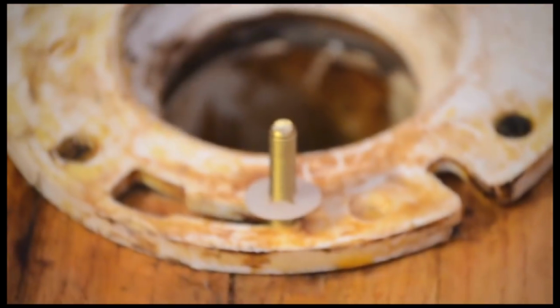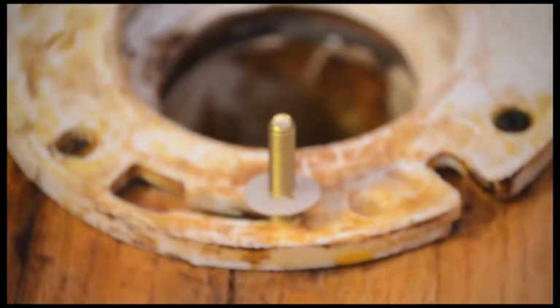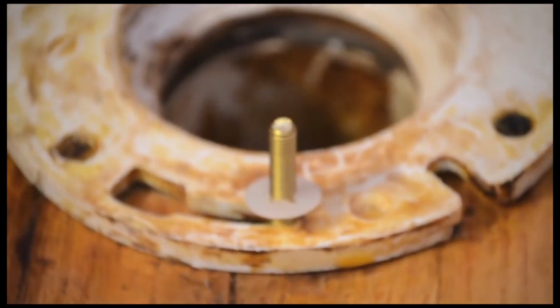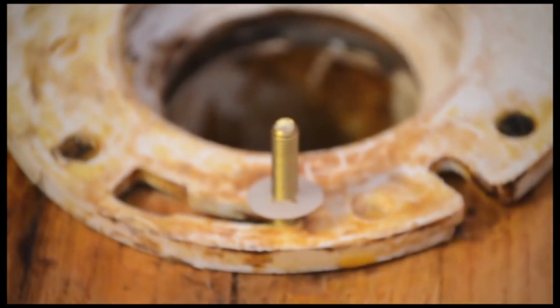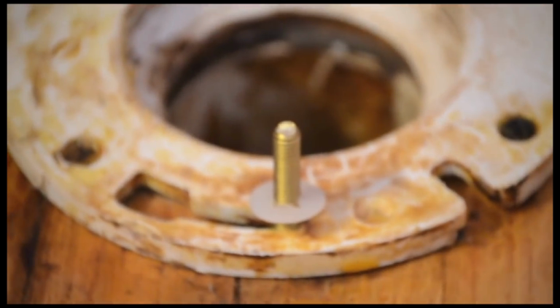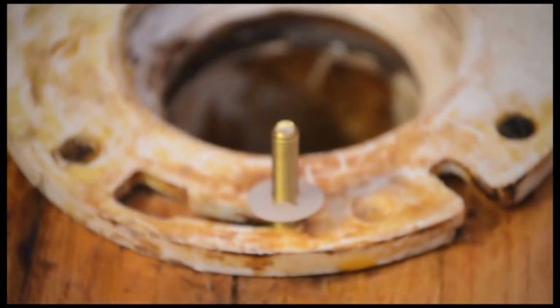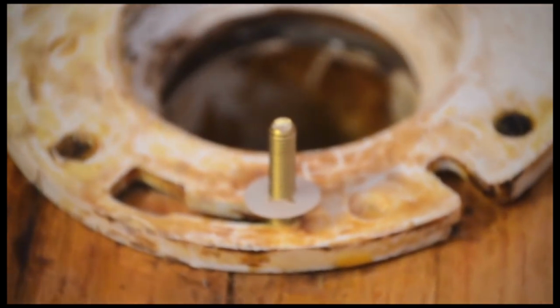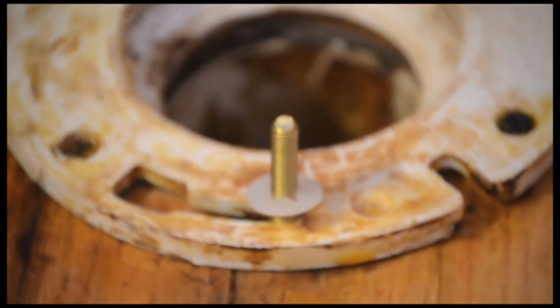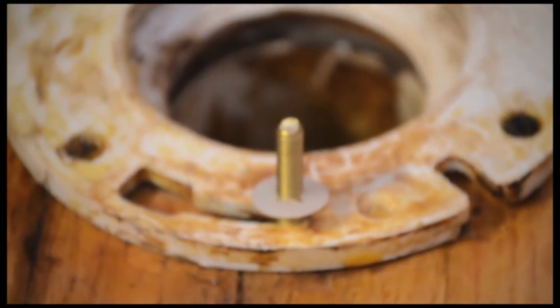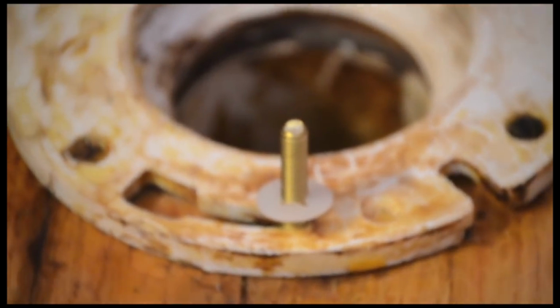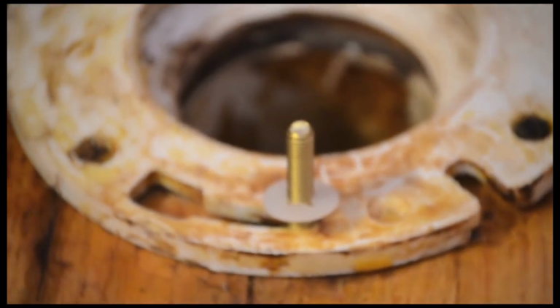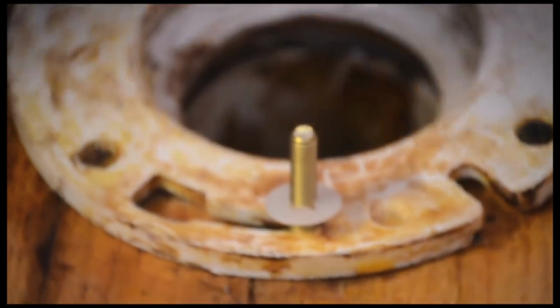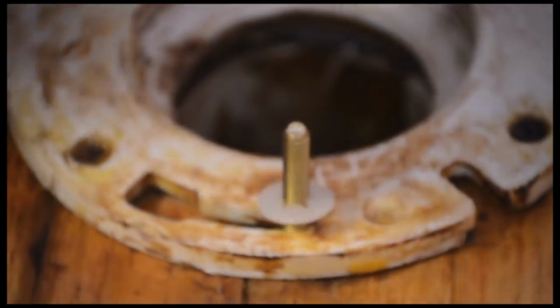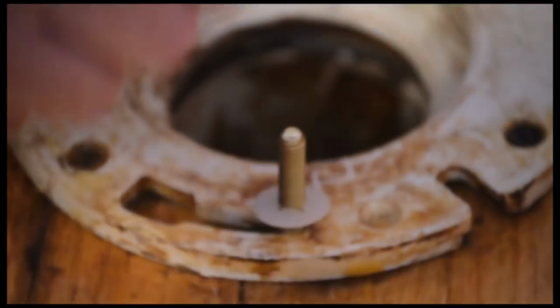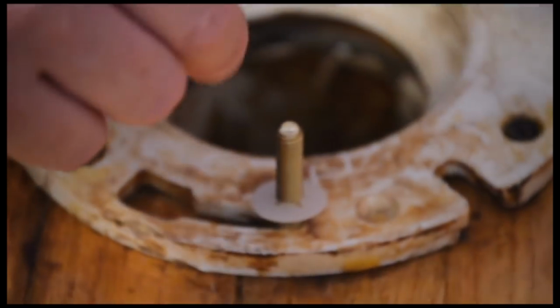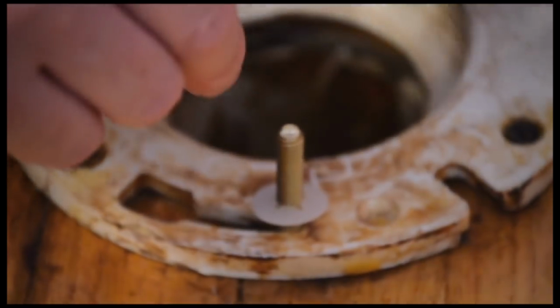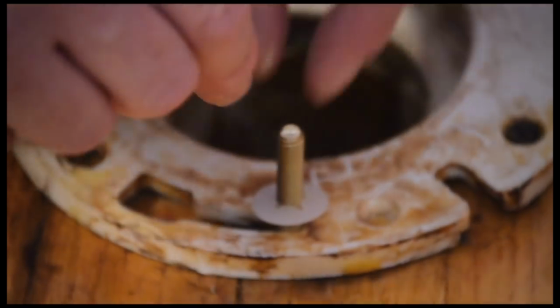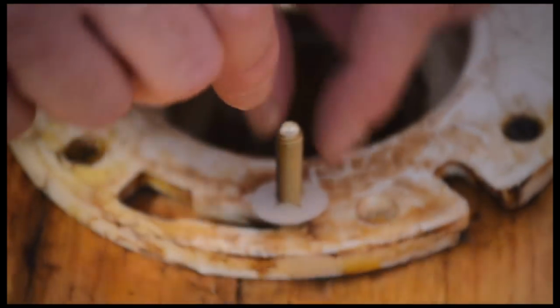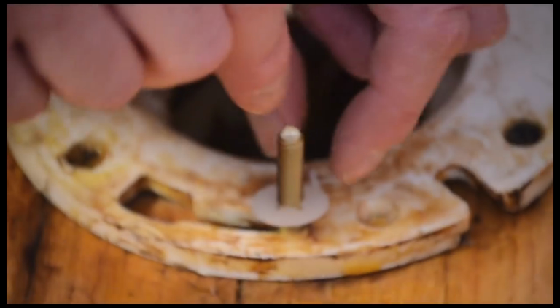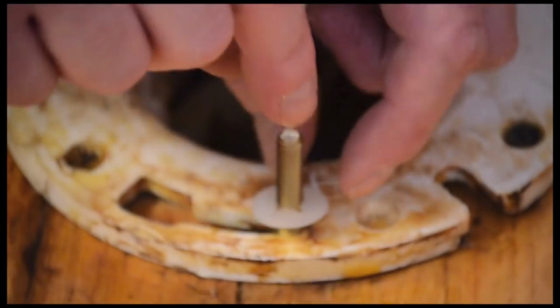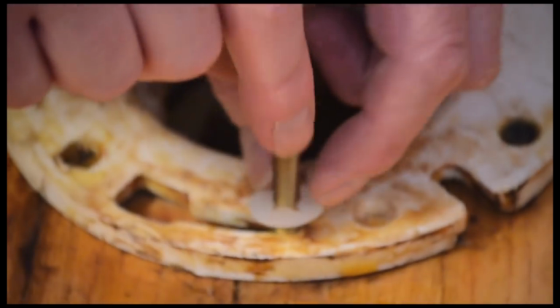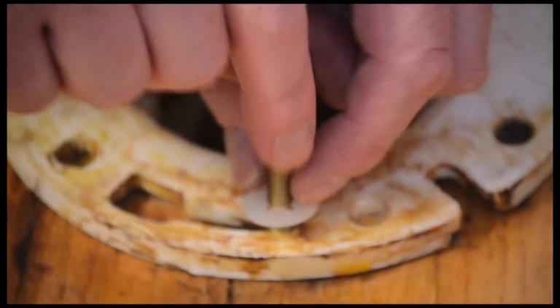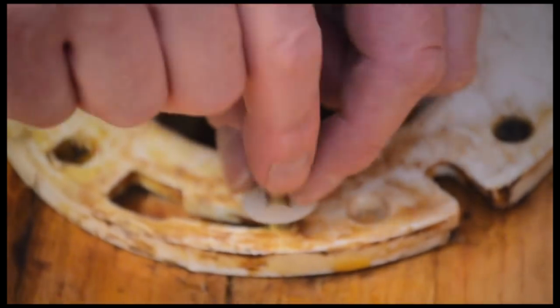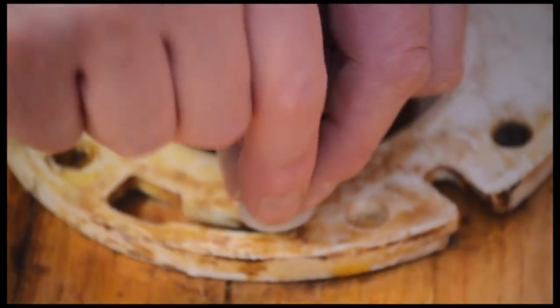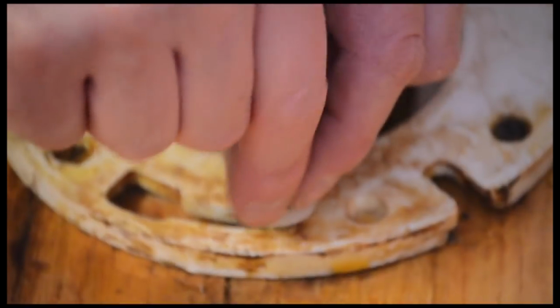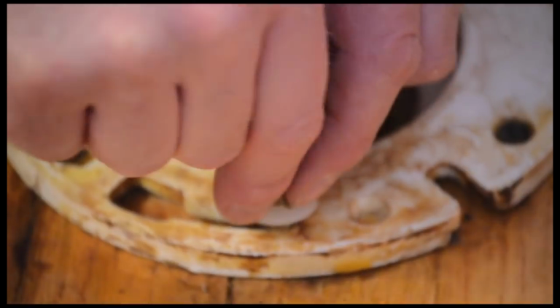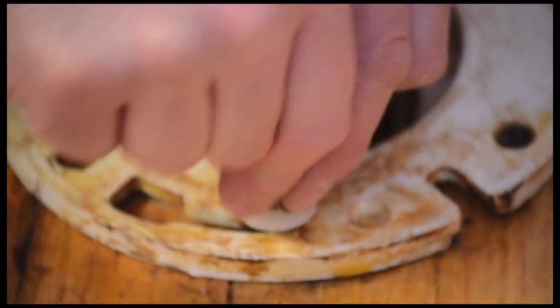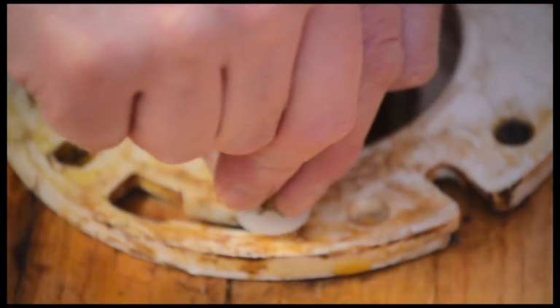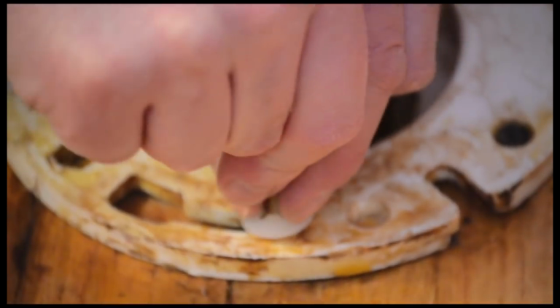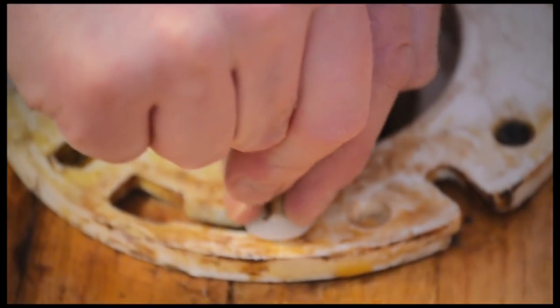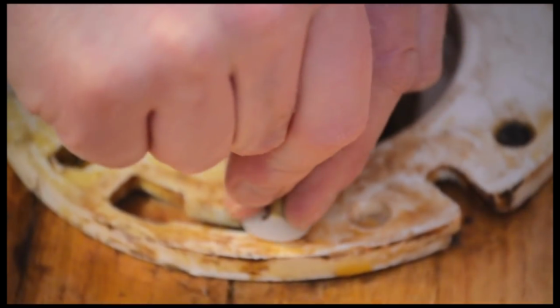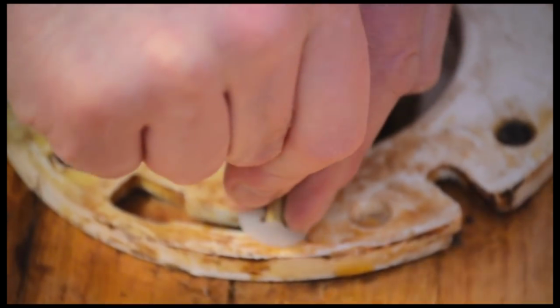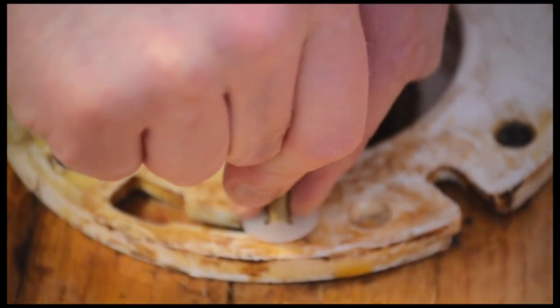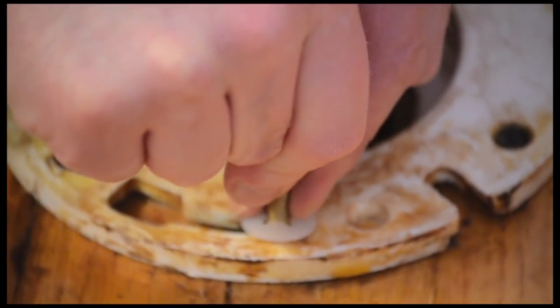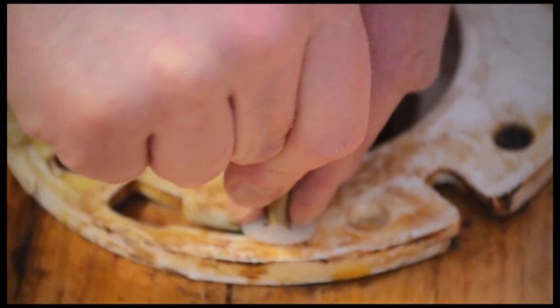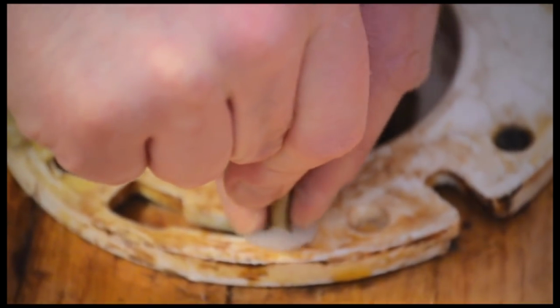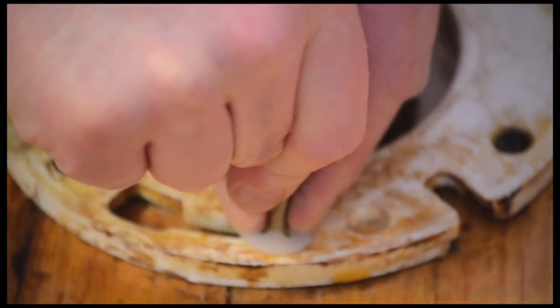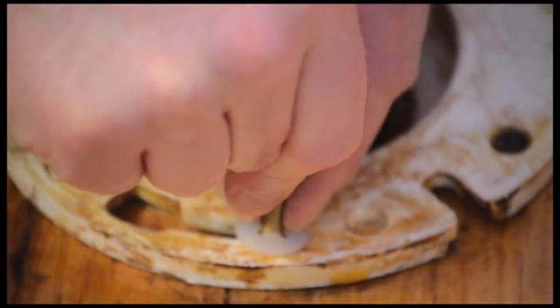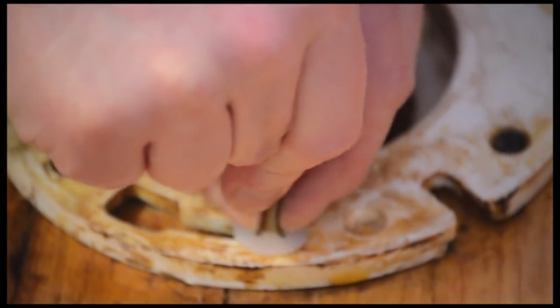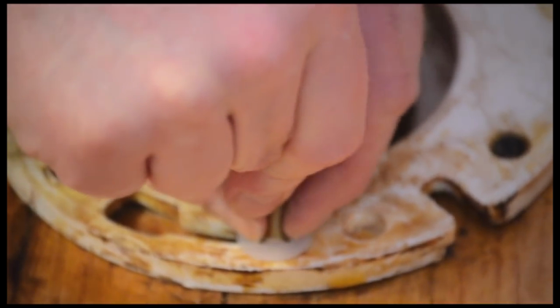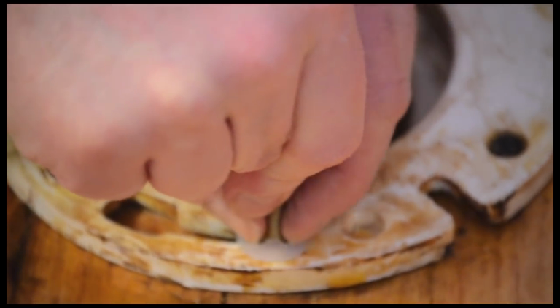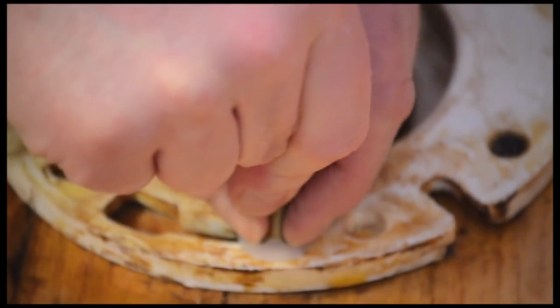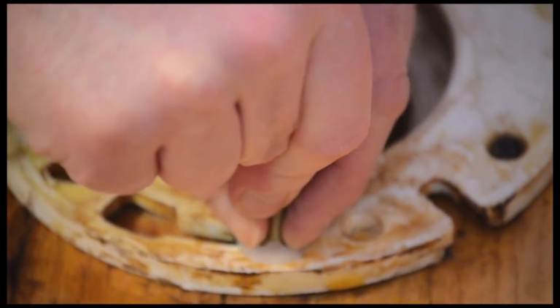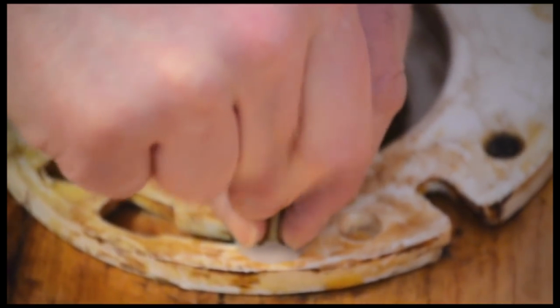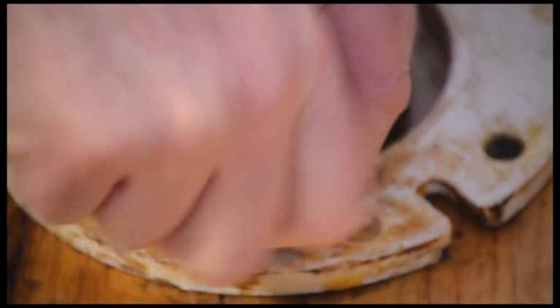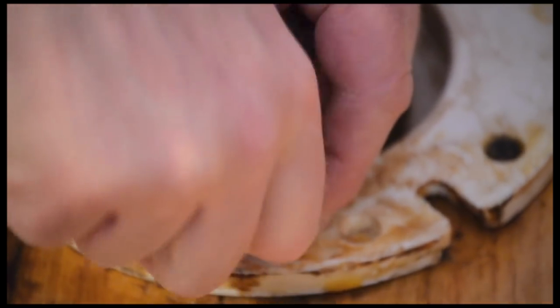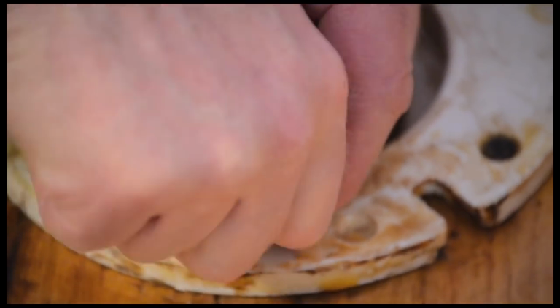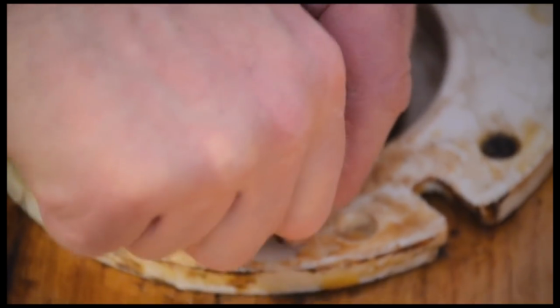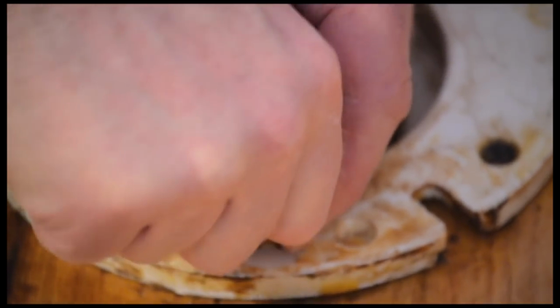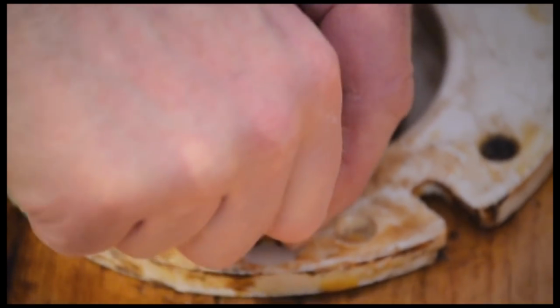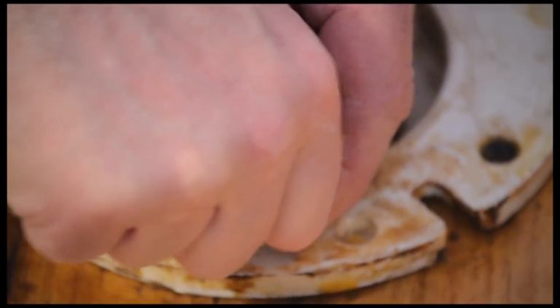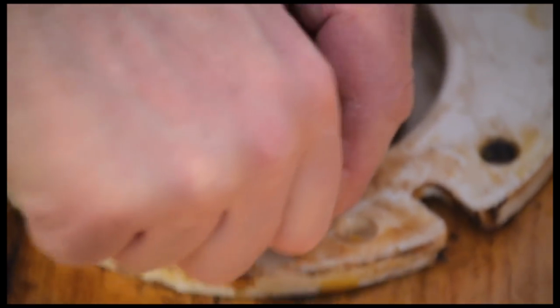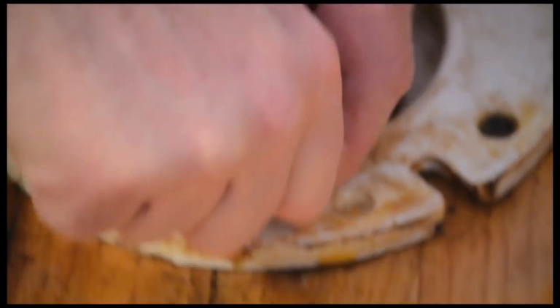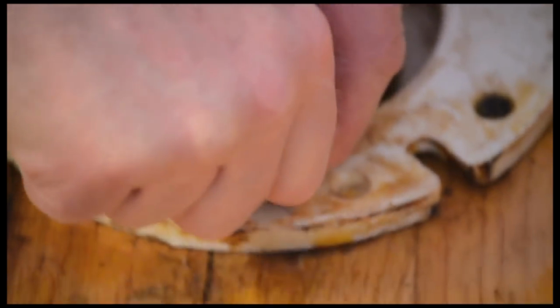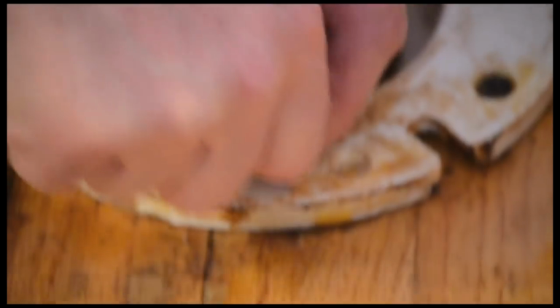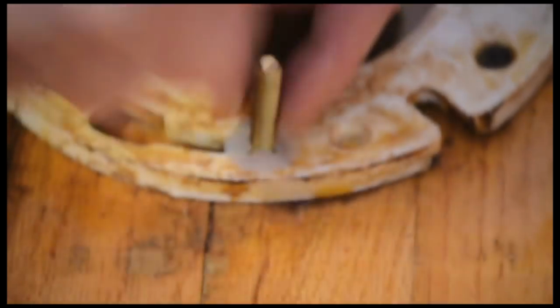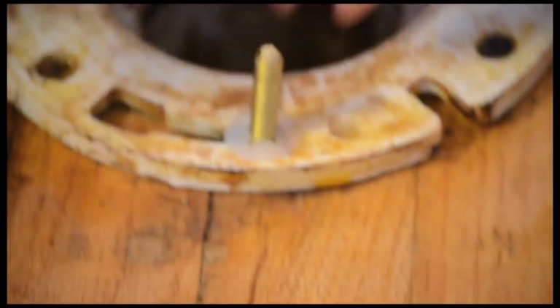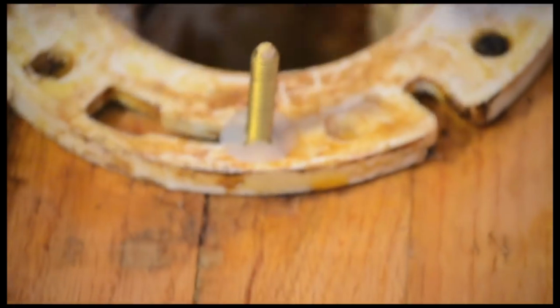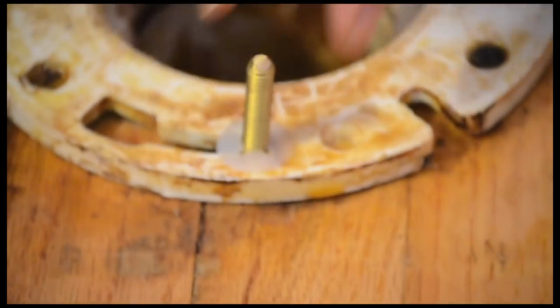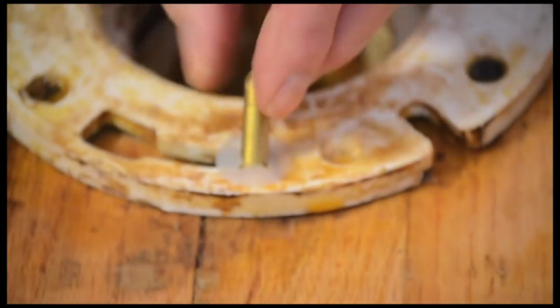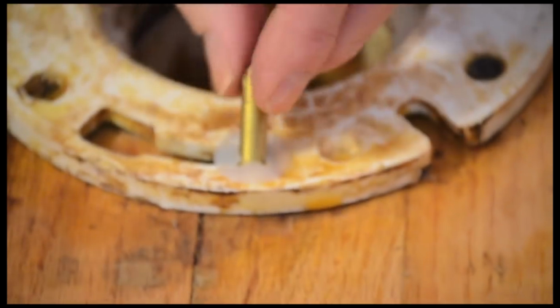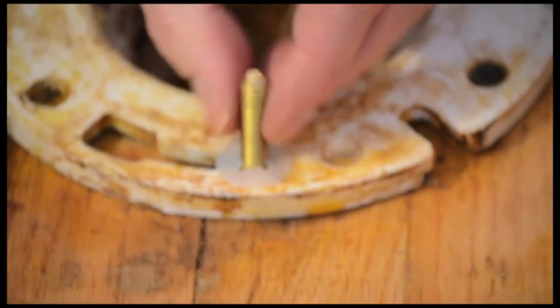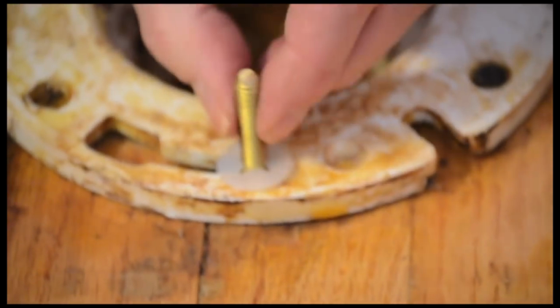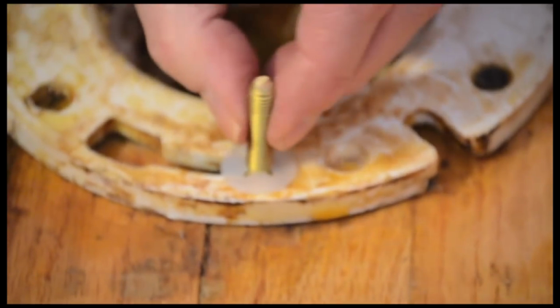If the bolts come with plastic washers, snug them up. They will help keep the bolts in place when installing the toilet bowl.